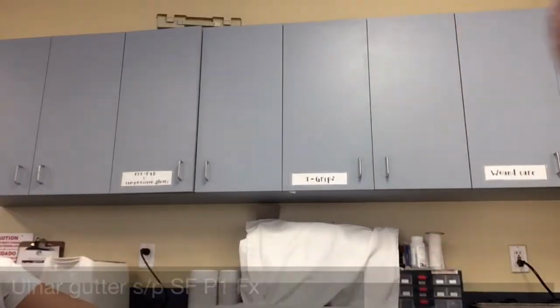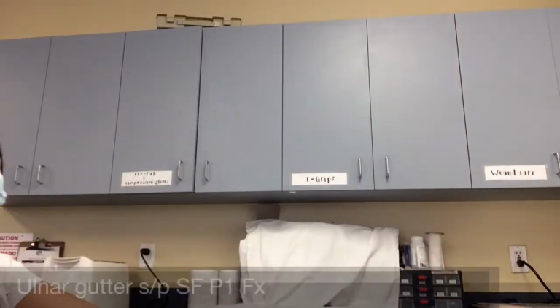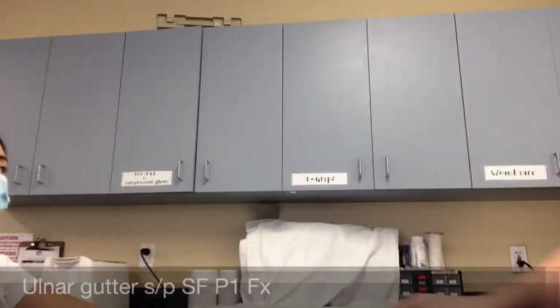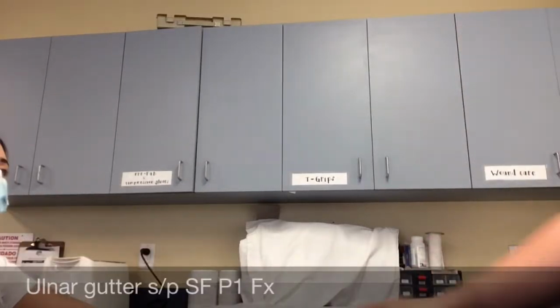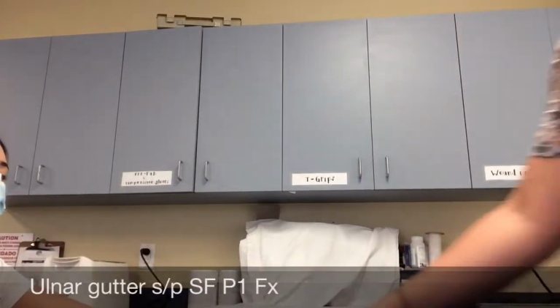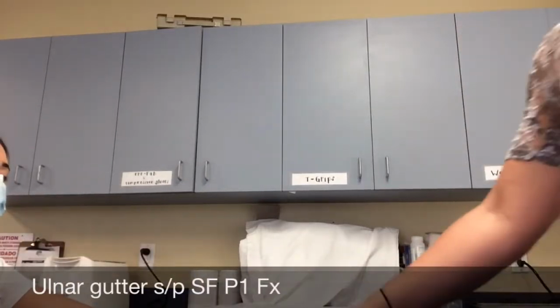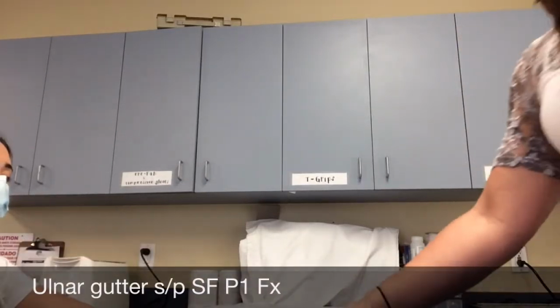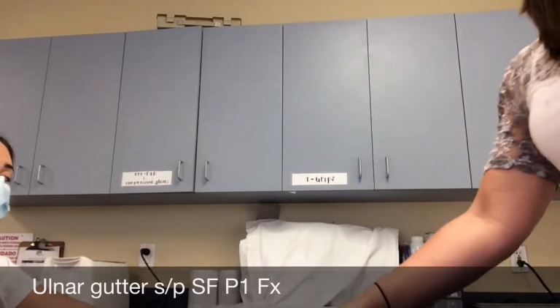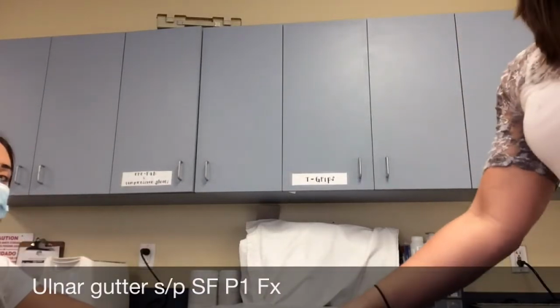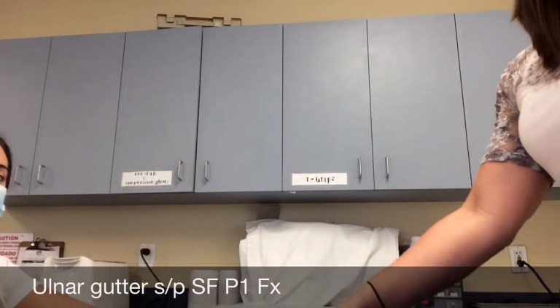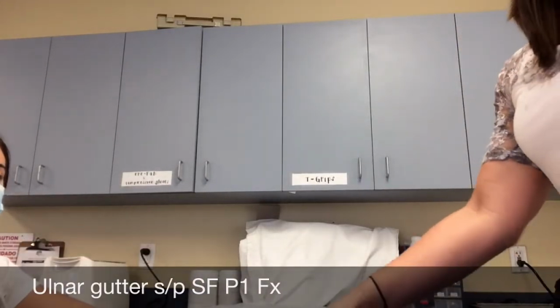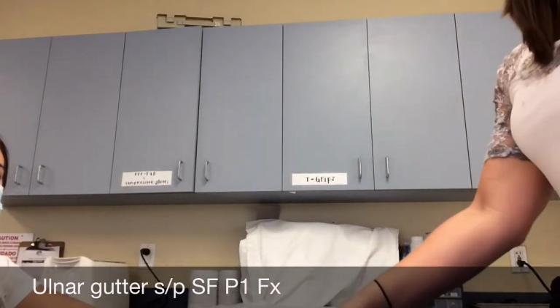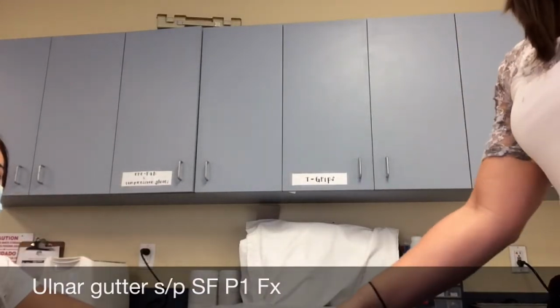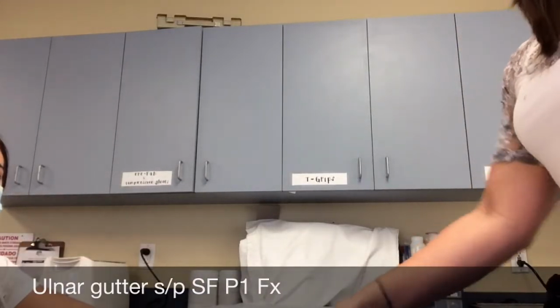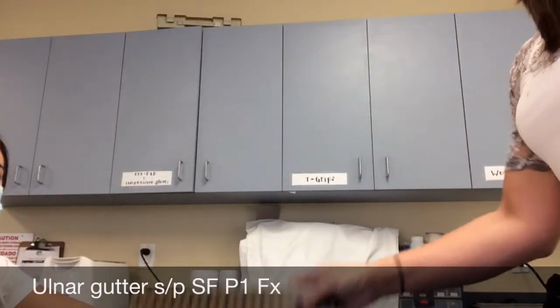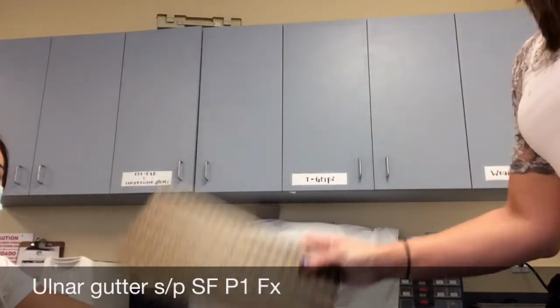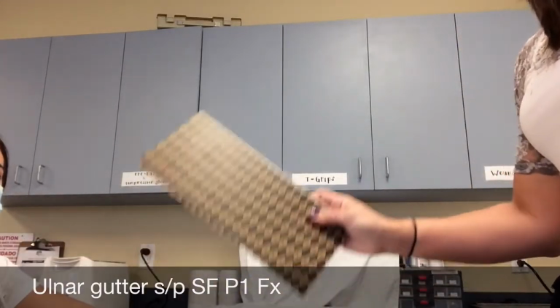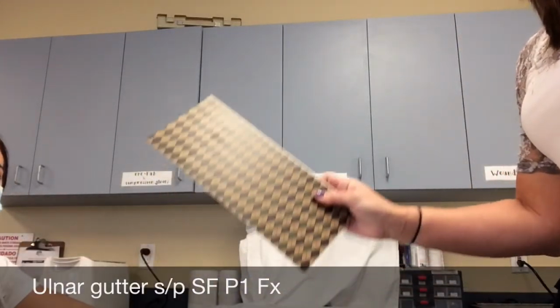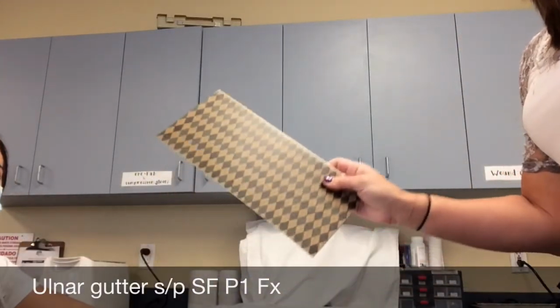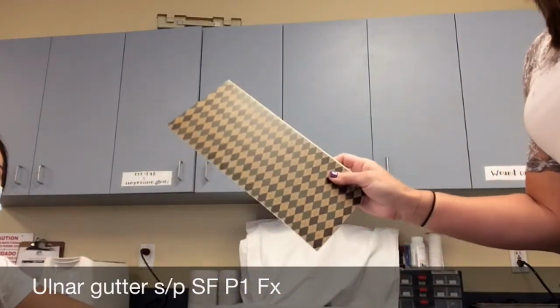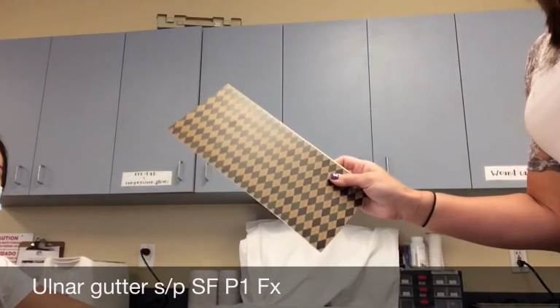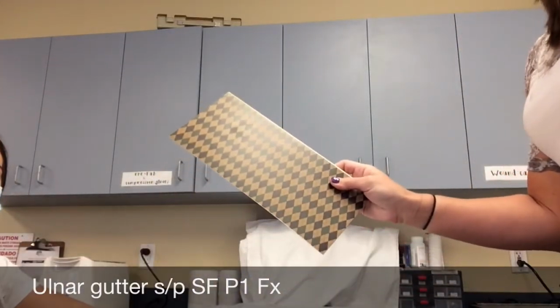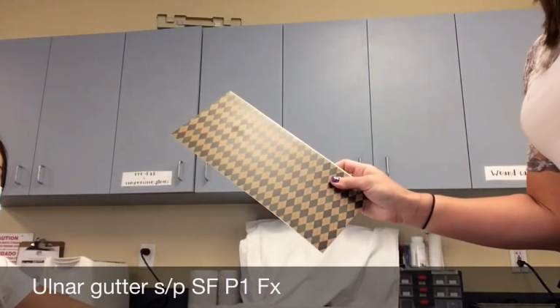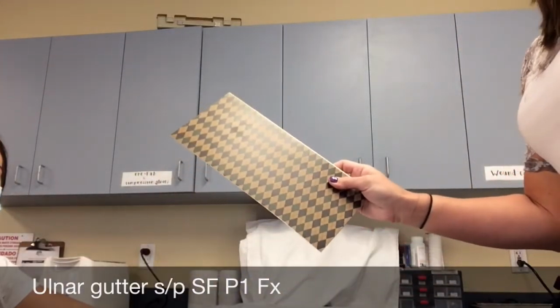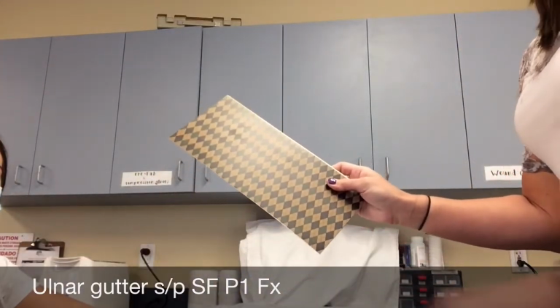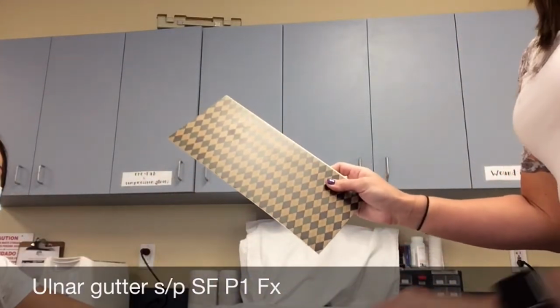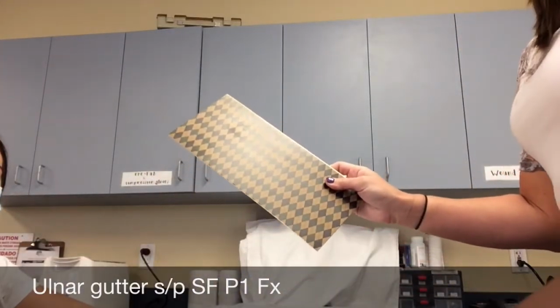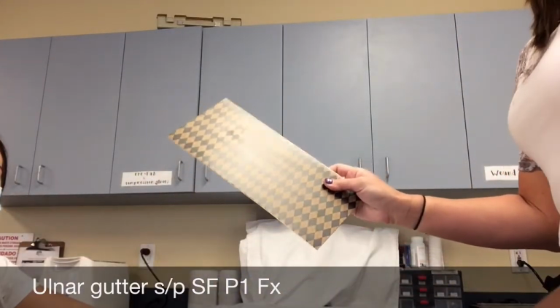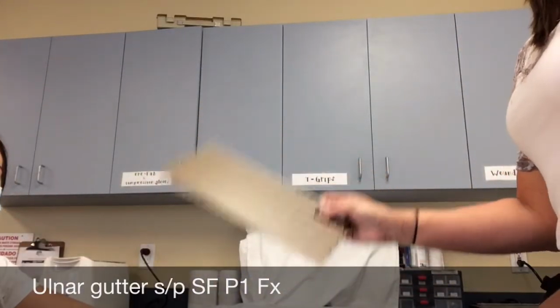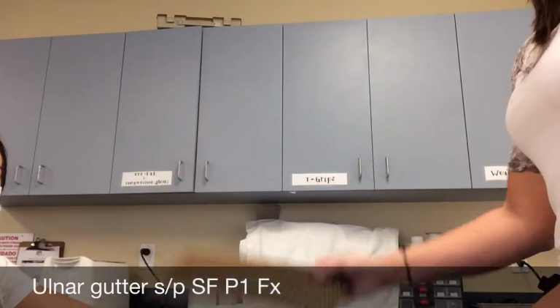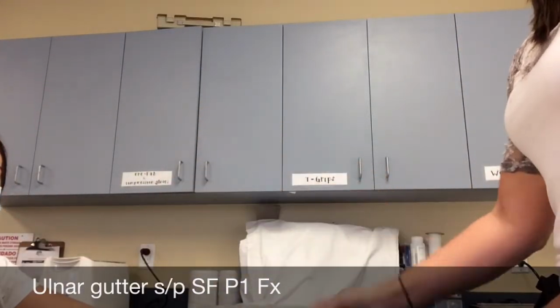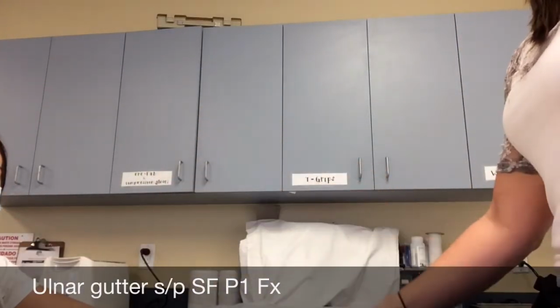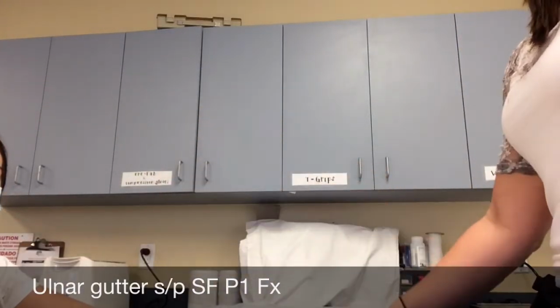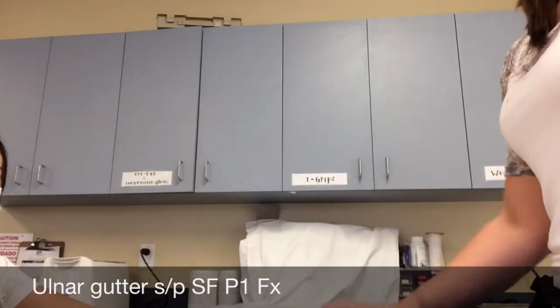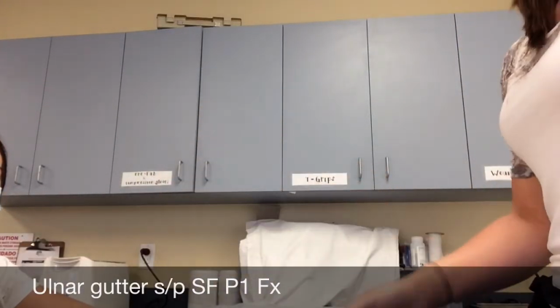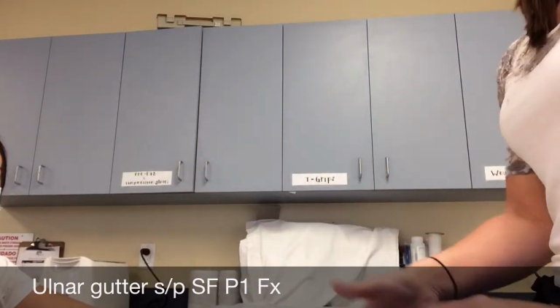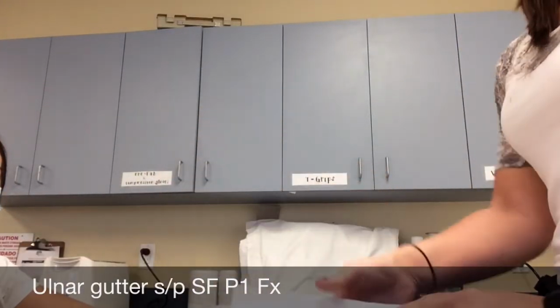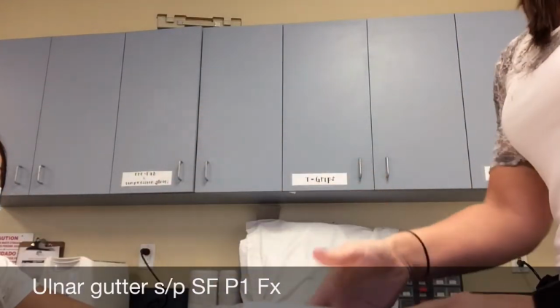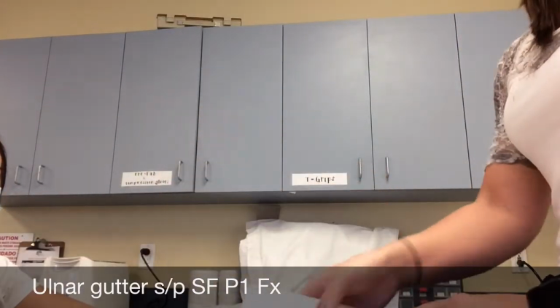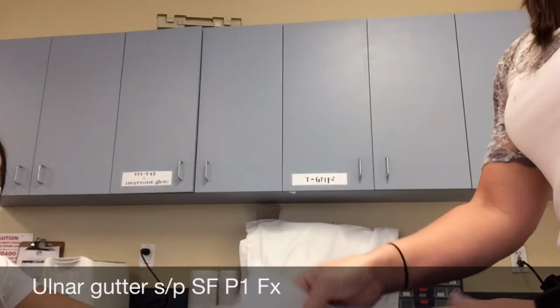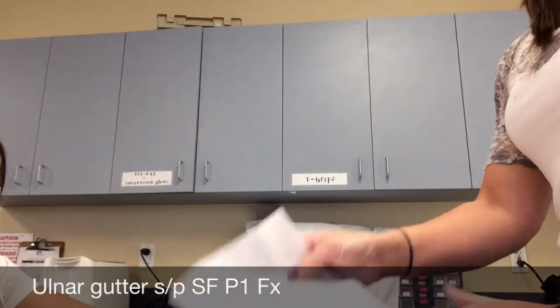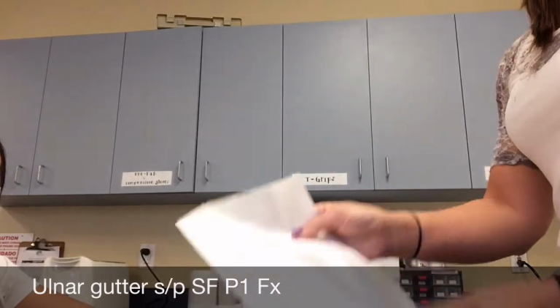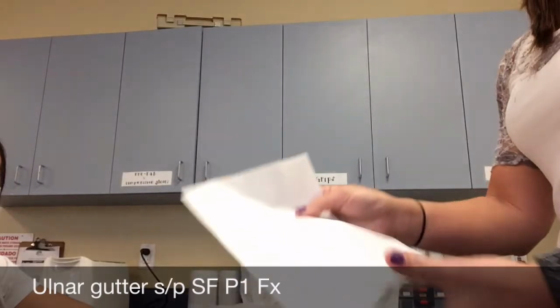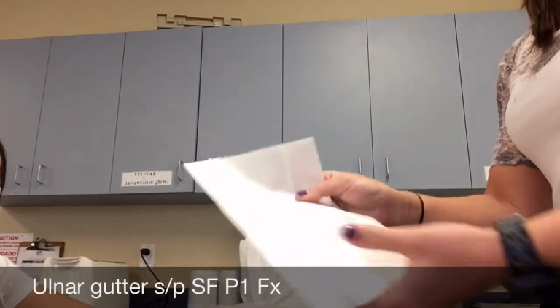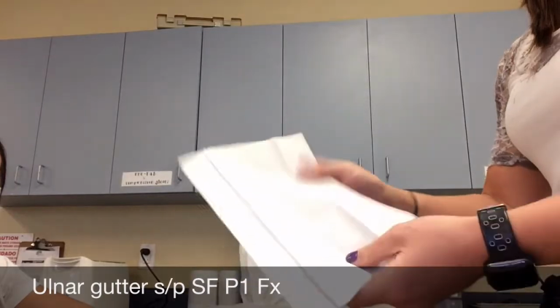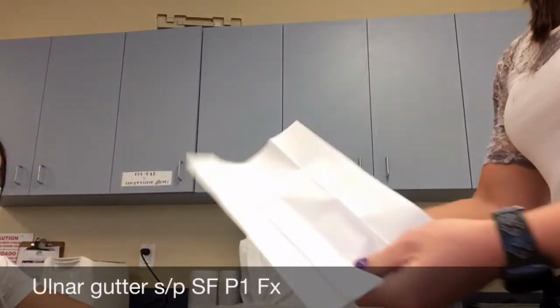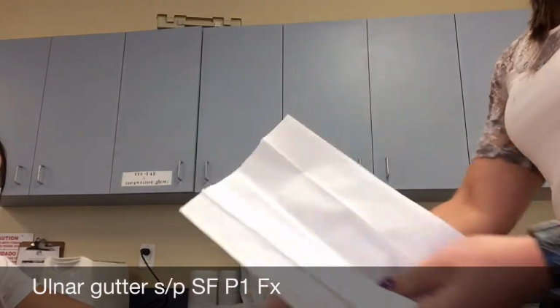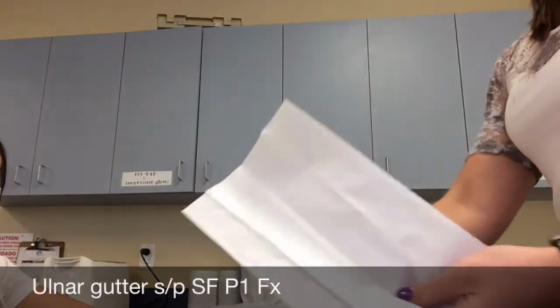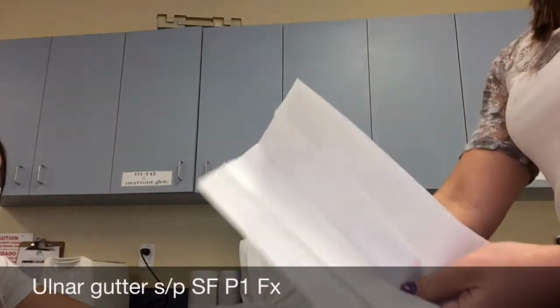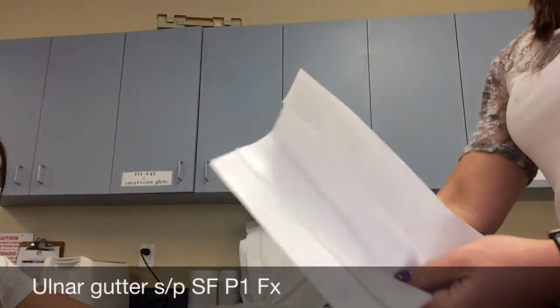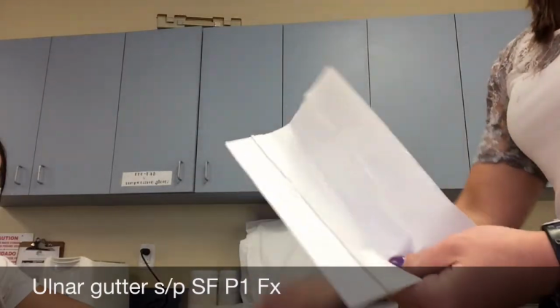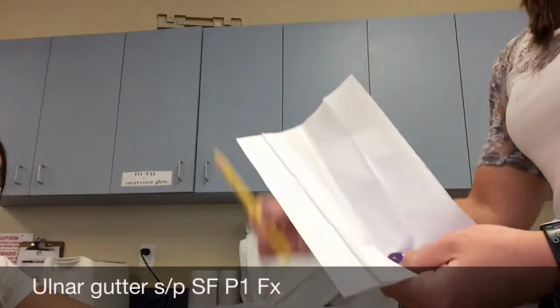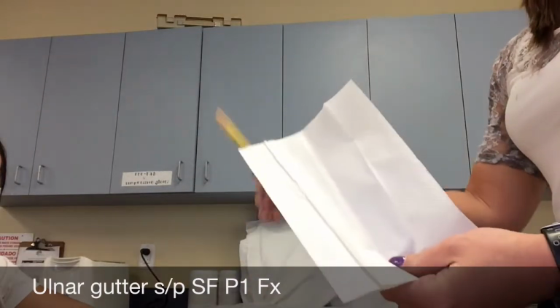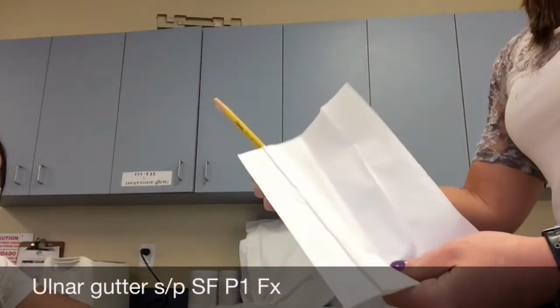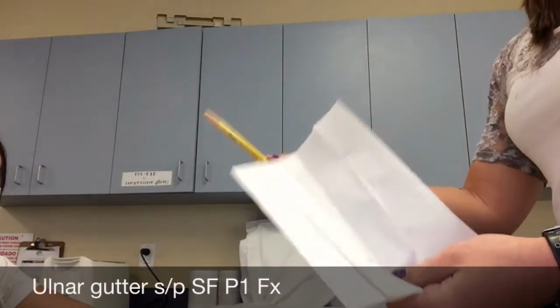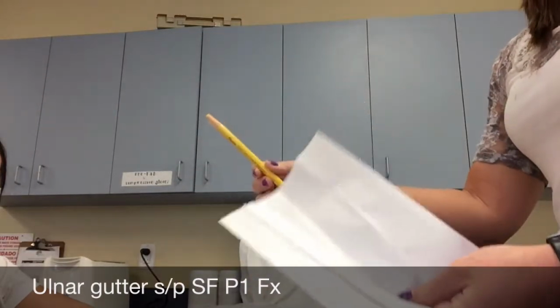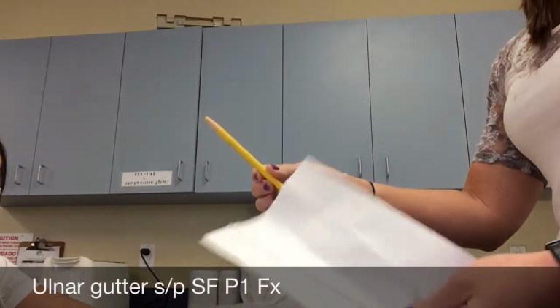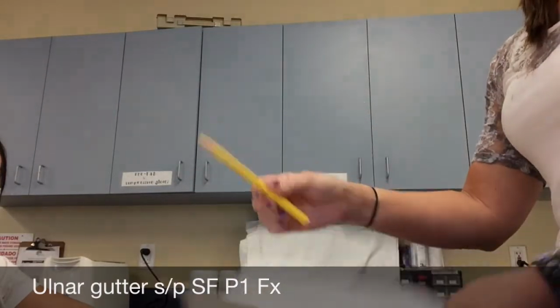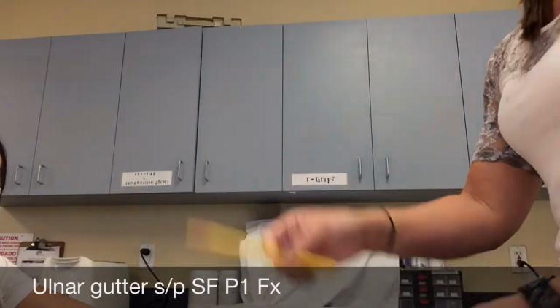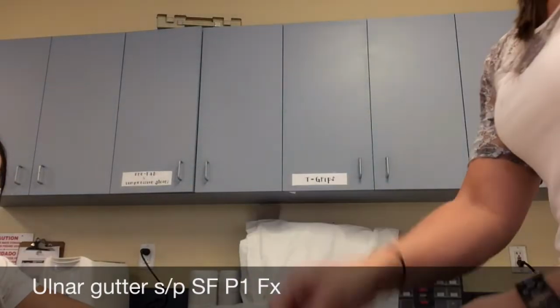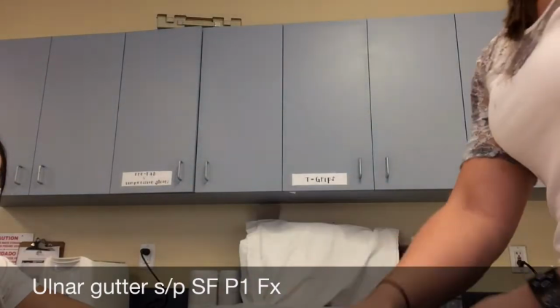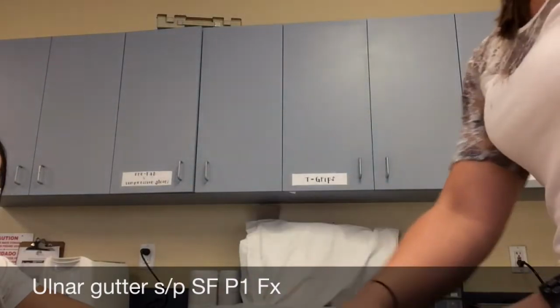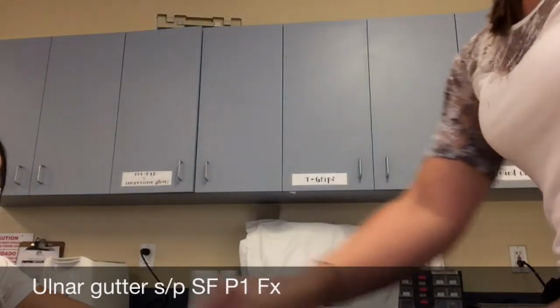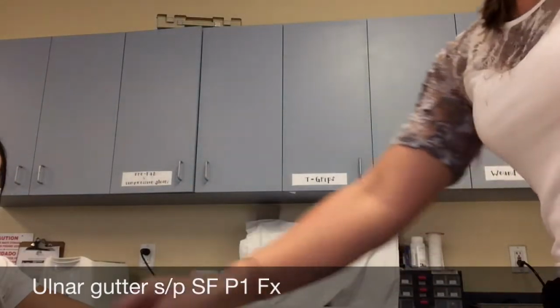This orthosis is called a hand-based ulnar gutter and was fabricated for a small finger P1 fracture after surgery.